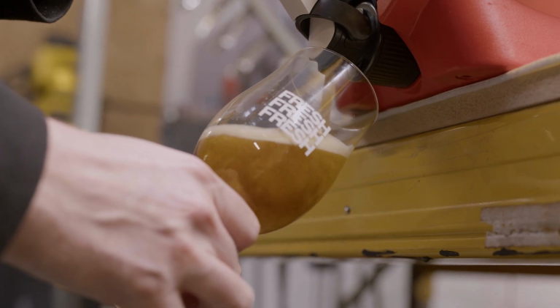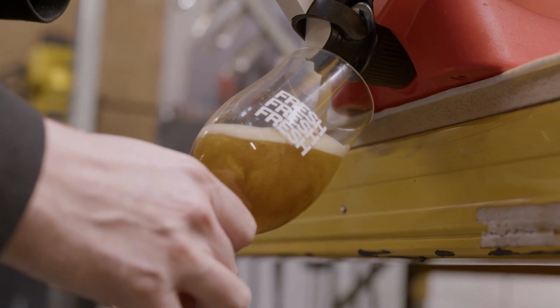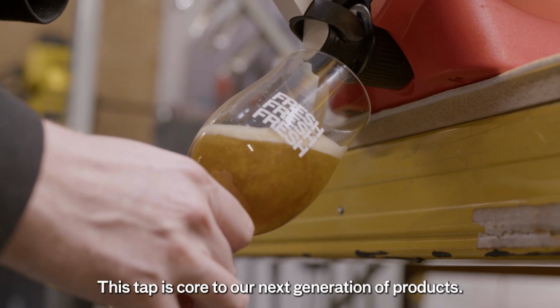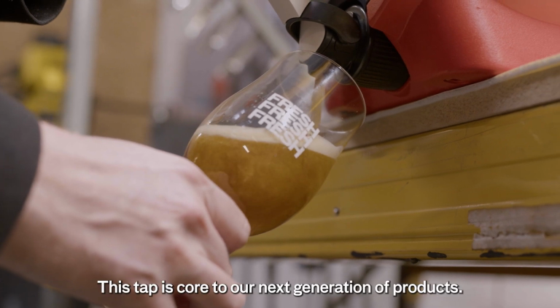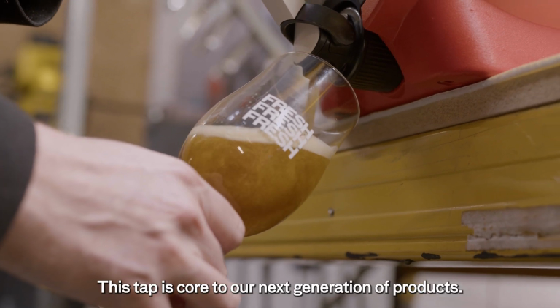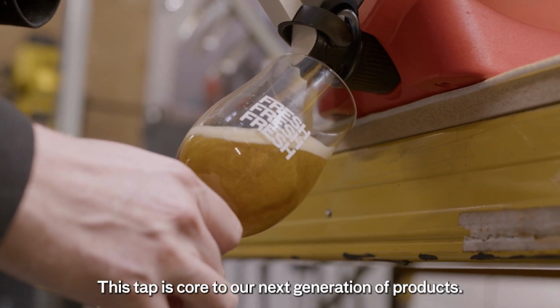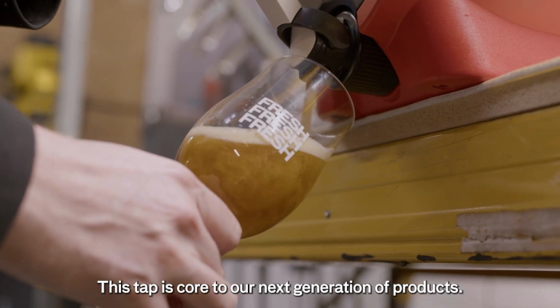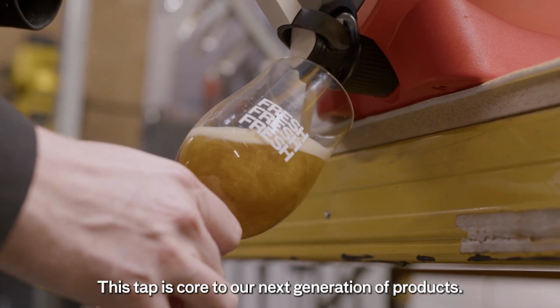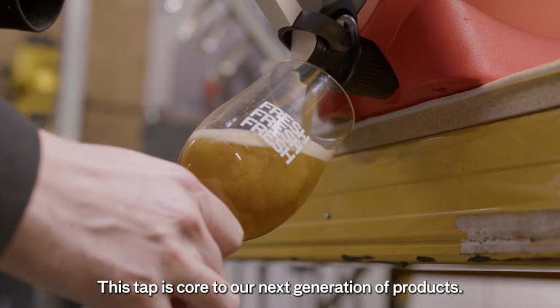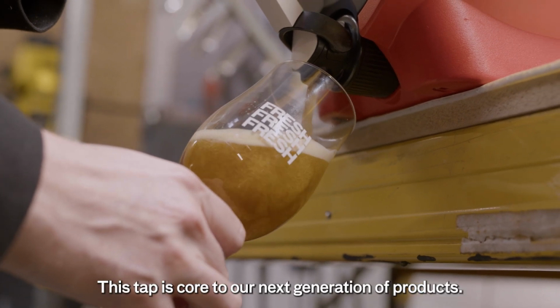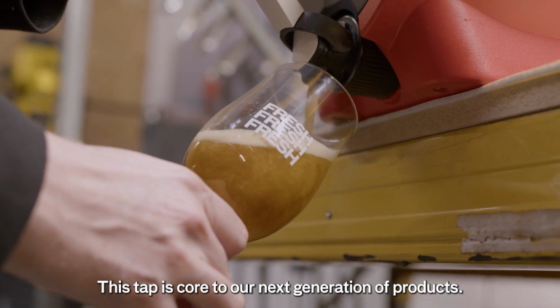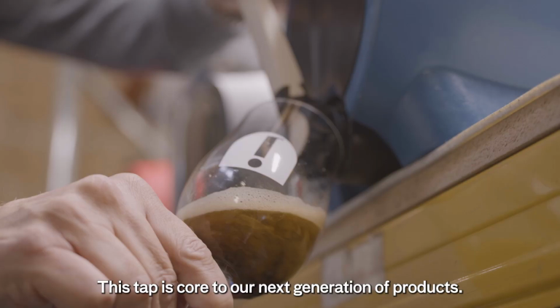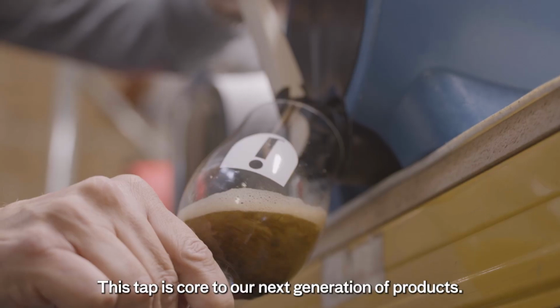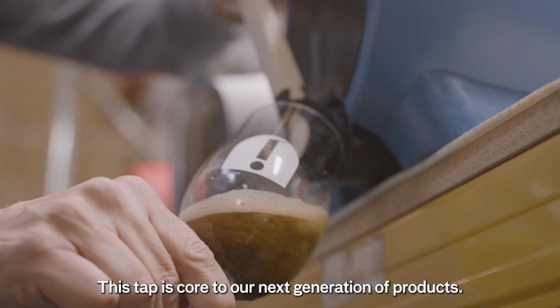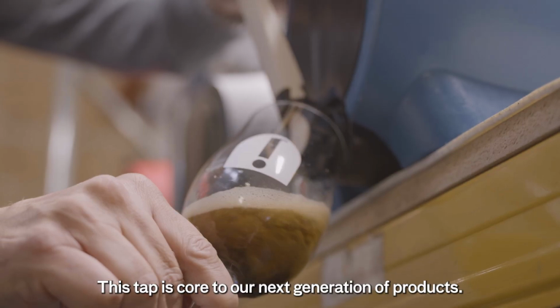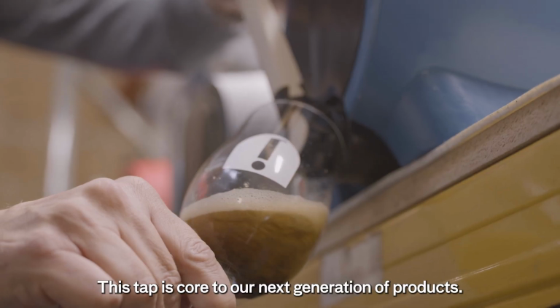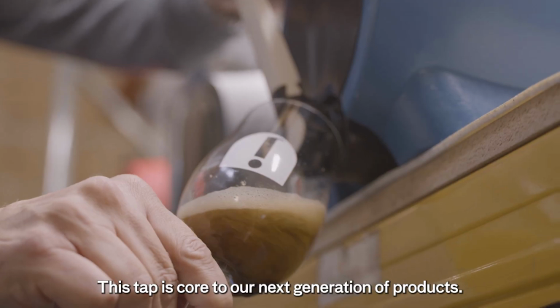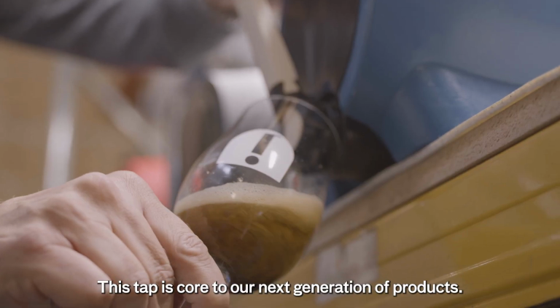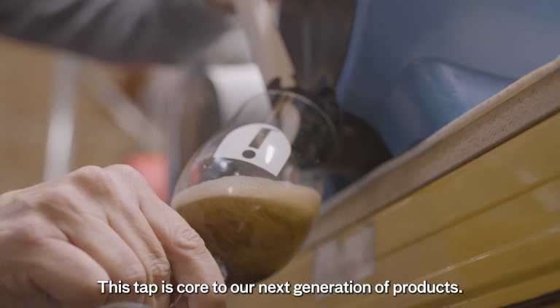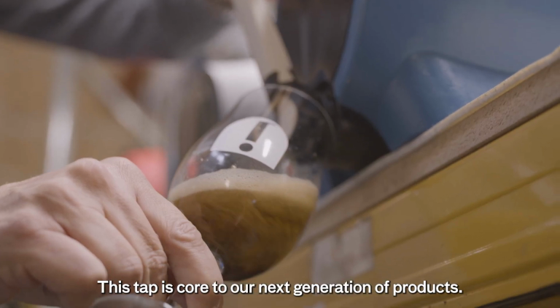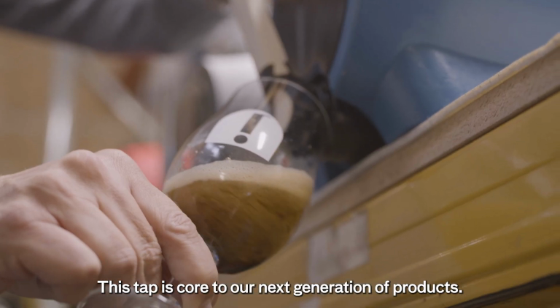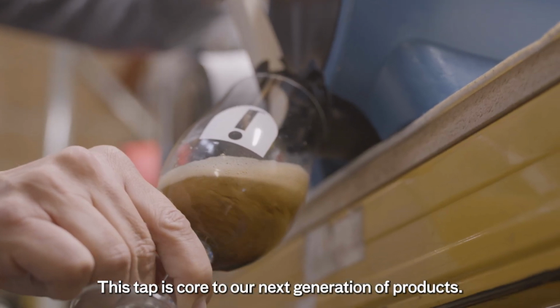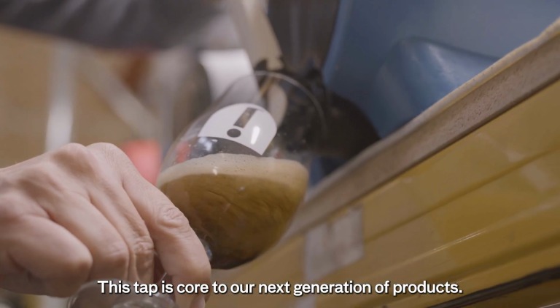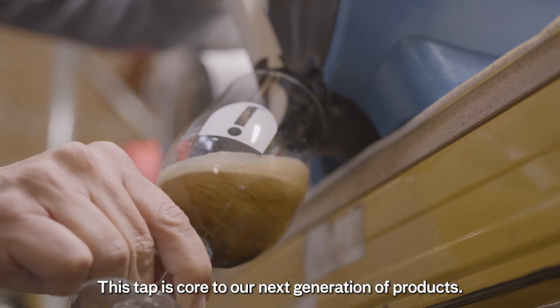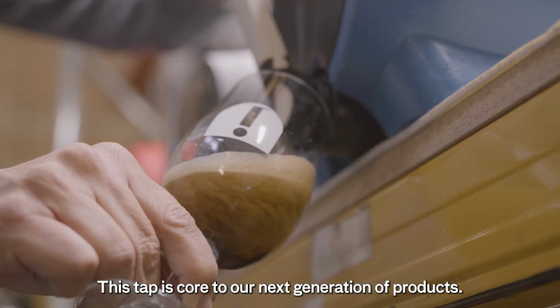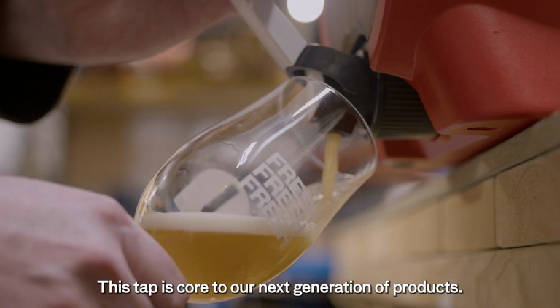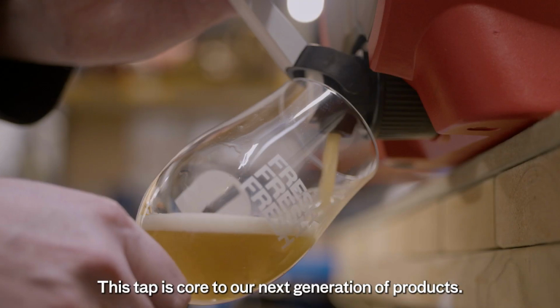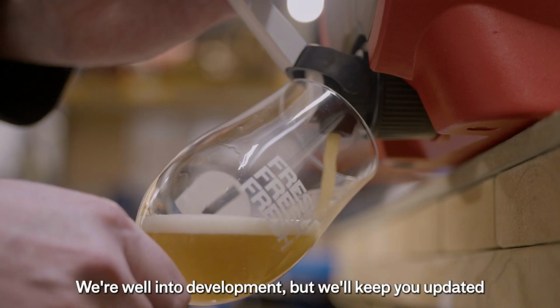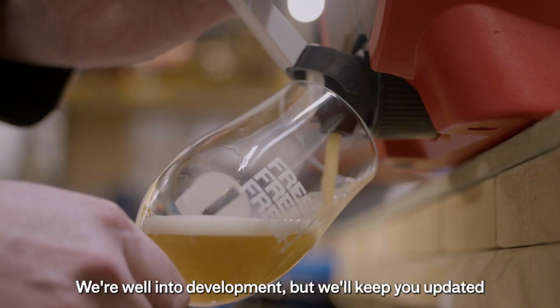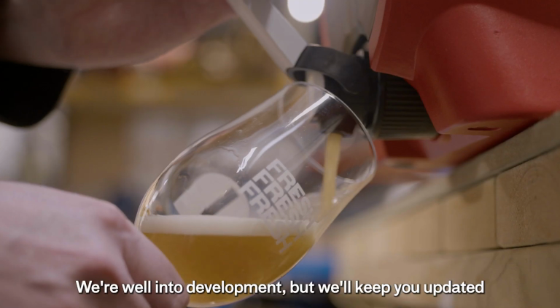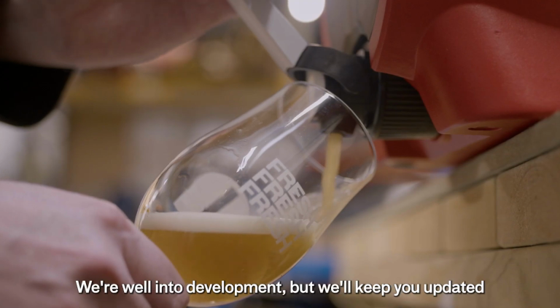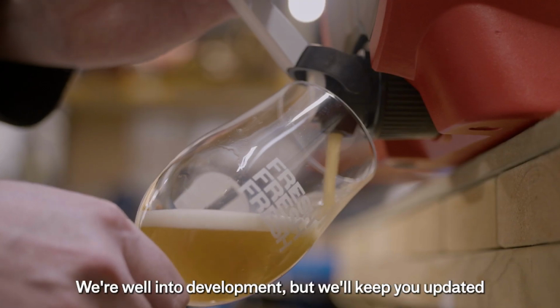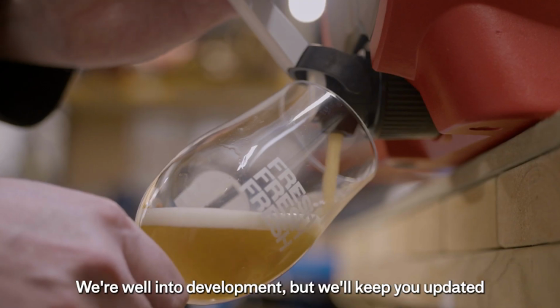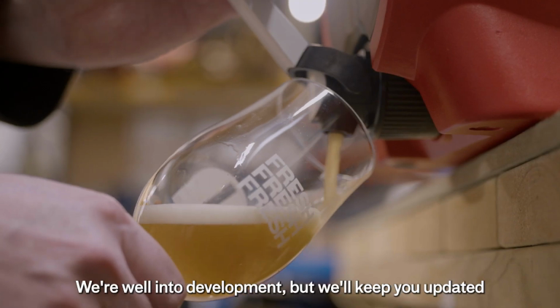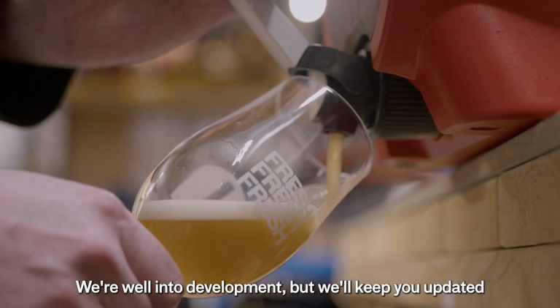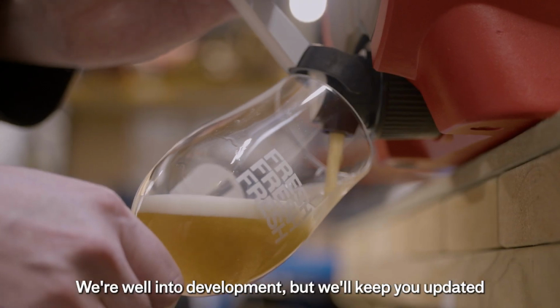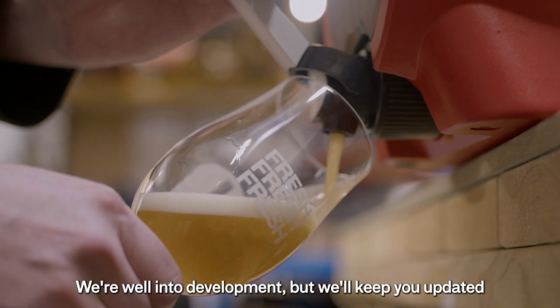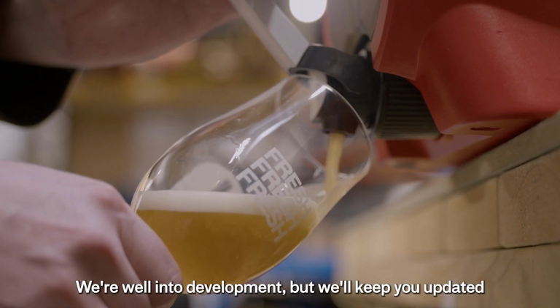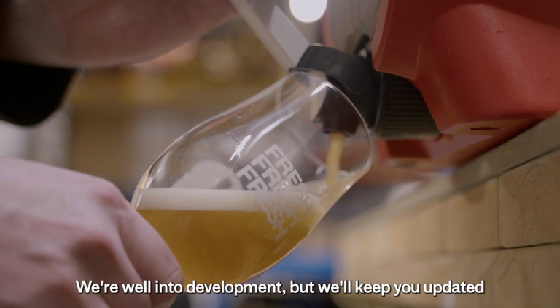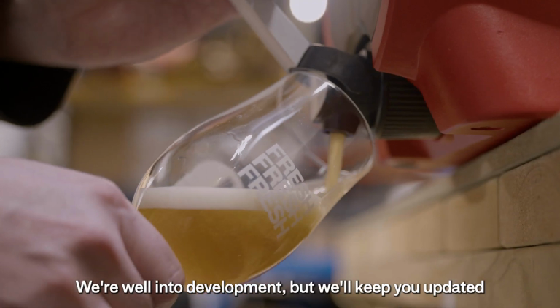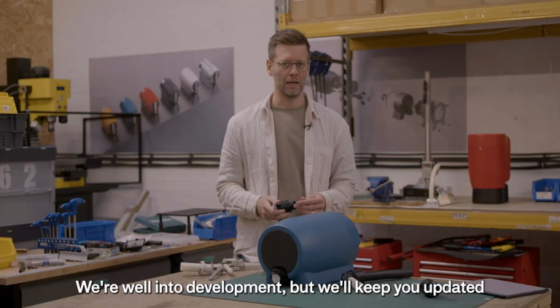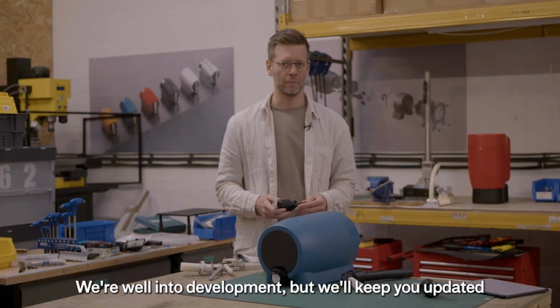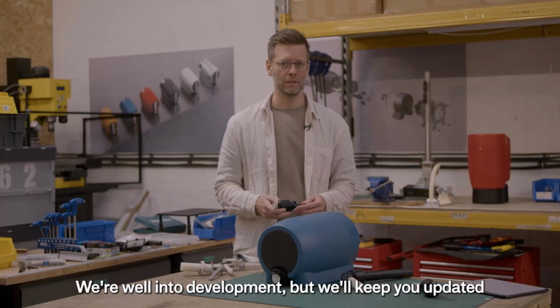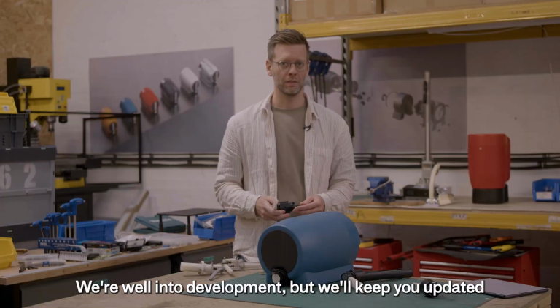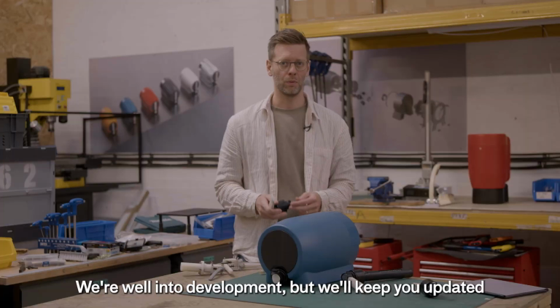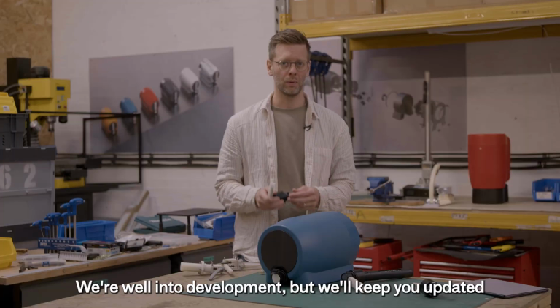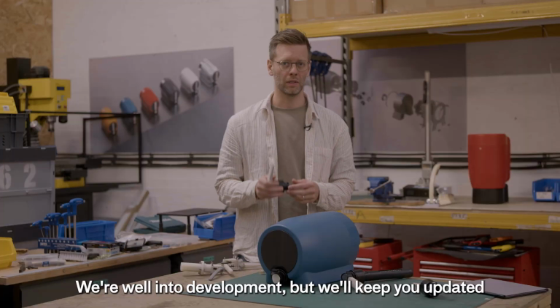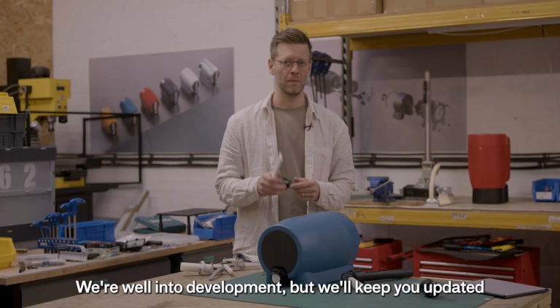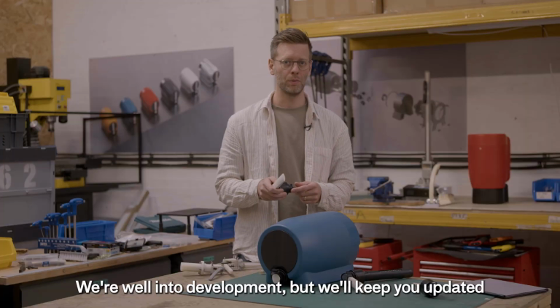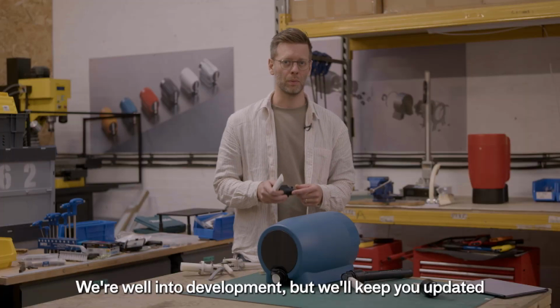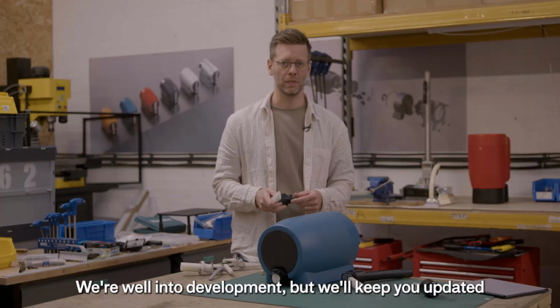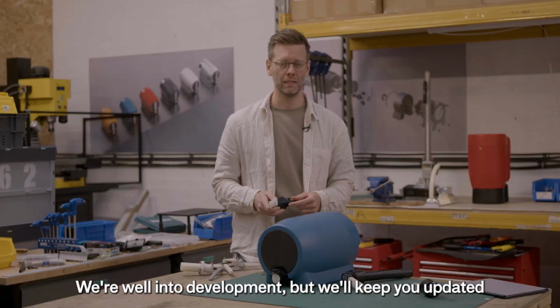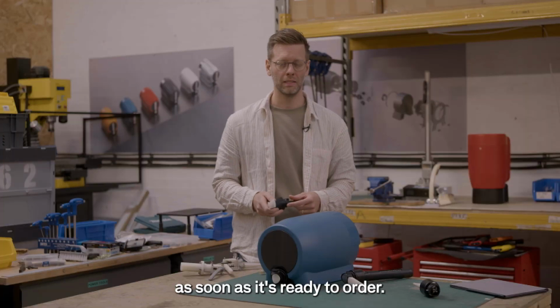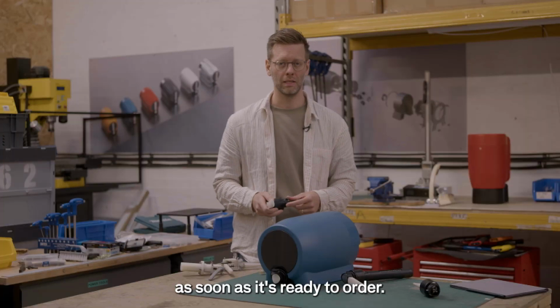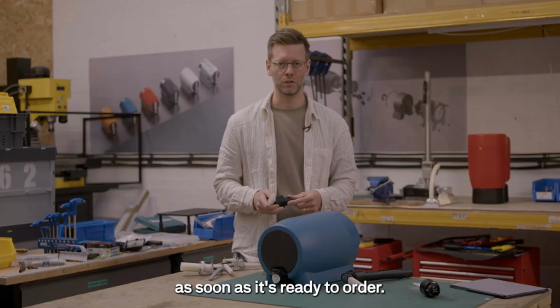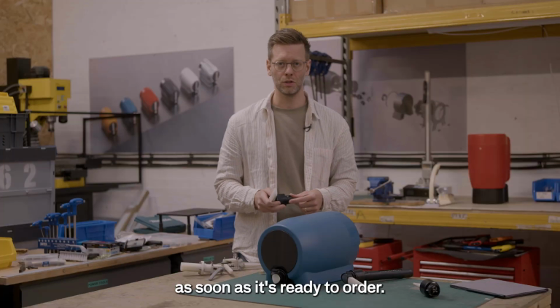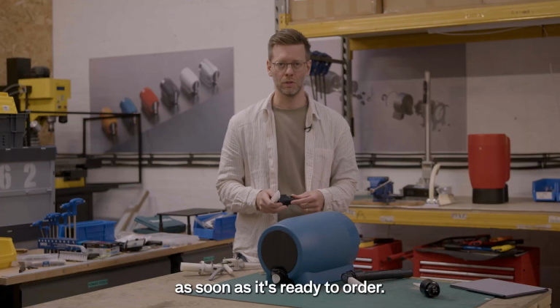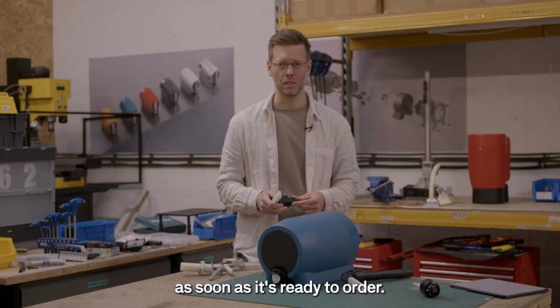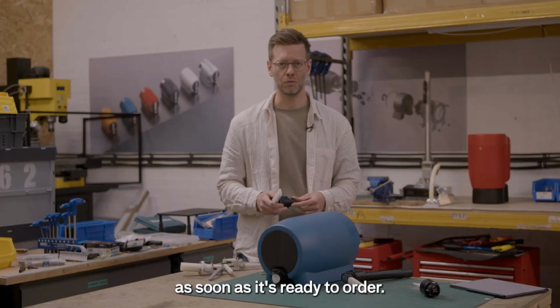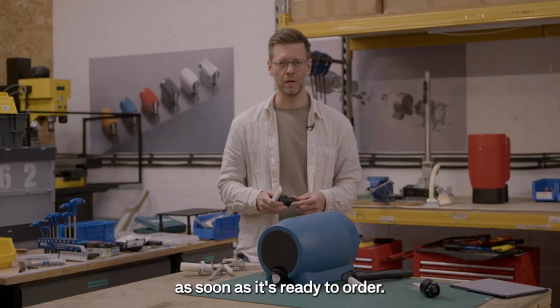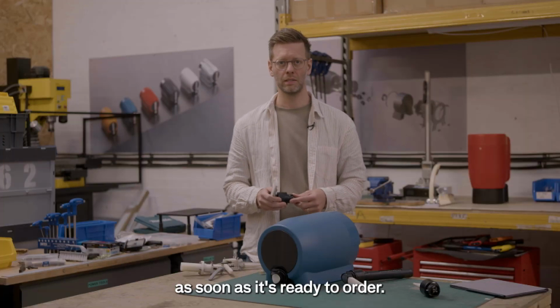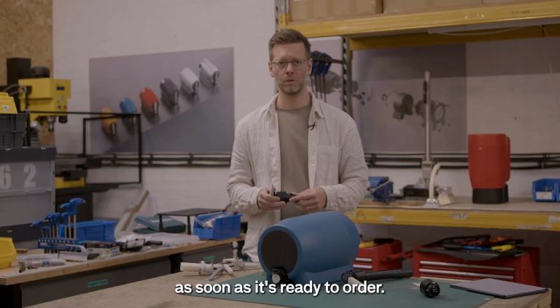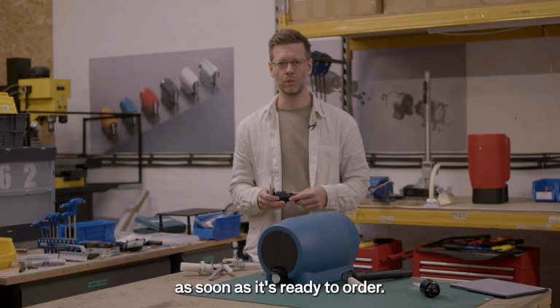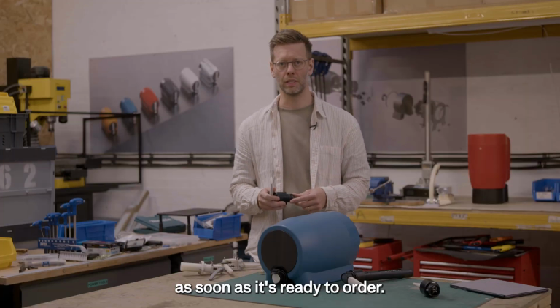This tap is core to our next generation of products. We're well into development, but we'll keep you updated as soon as it's ready to order.